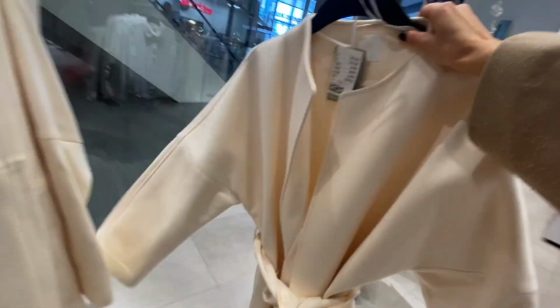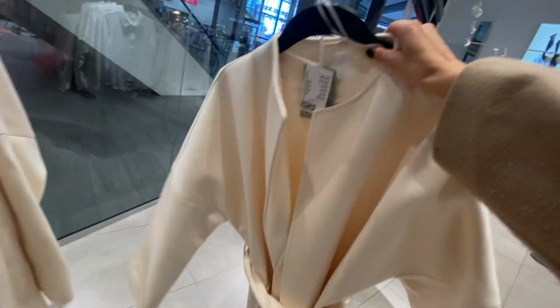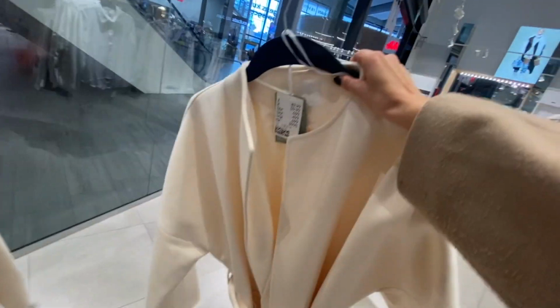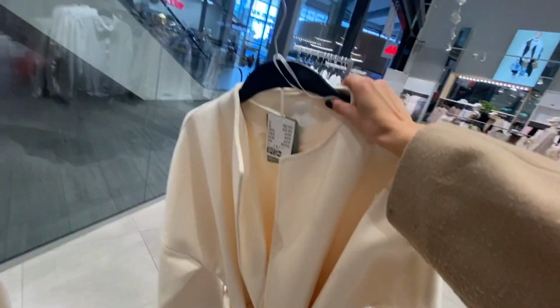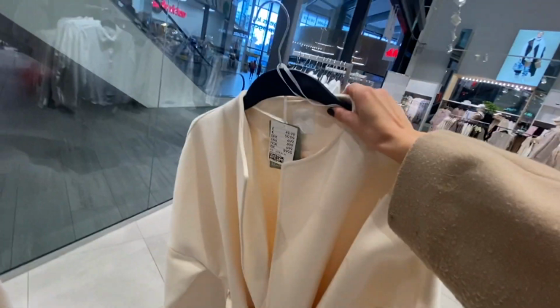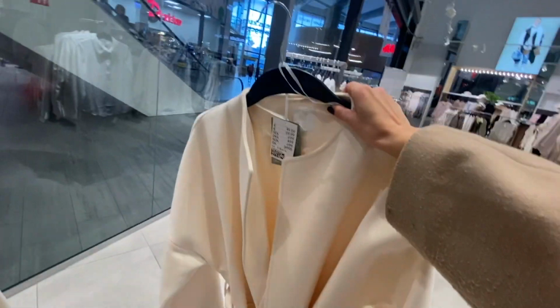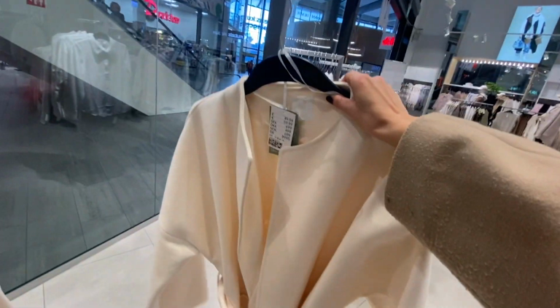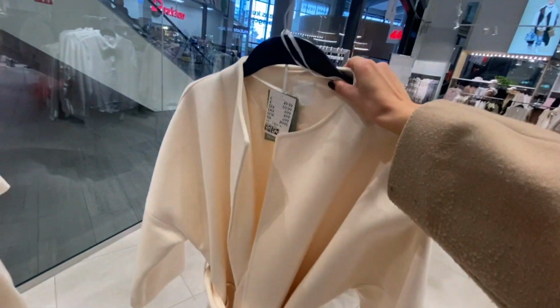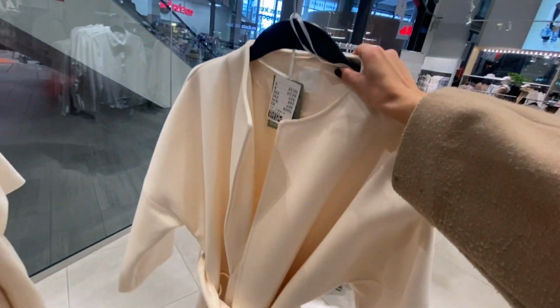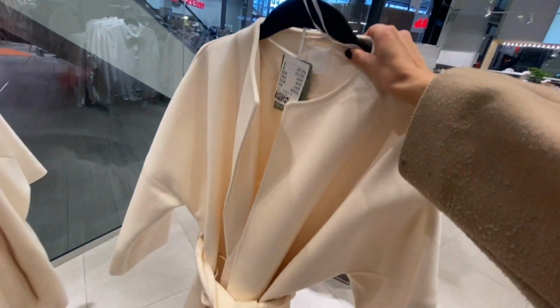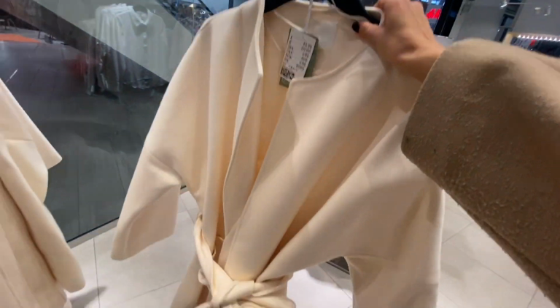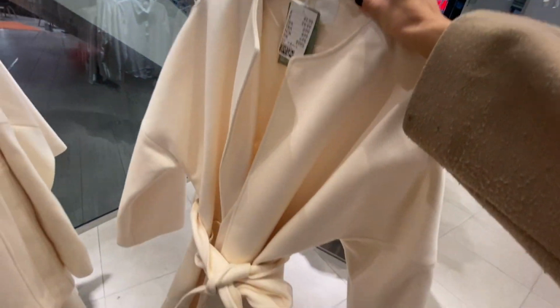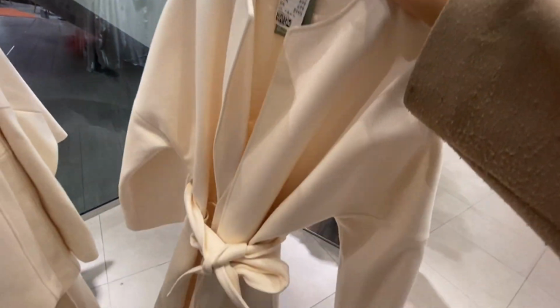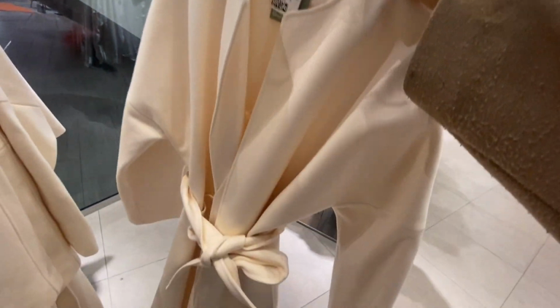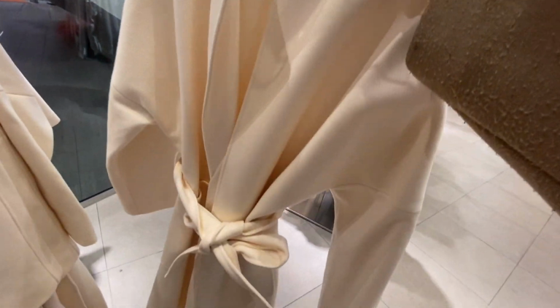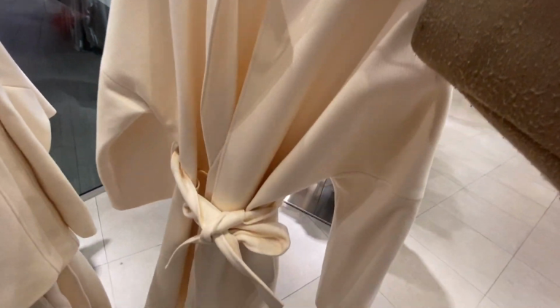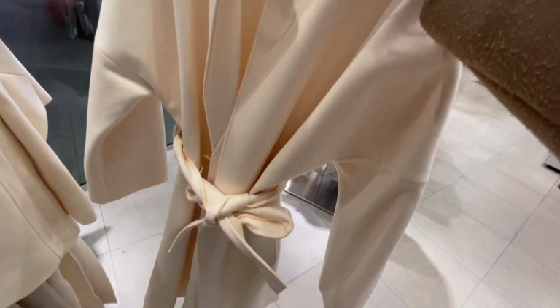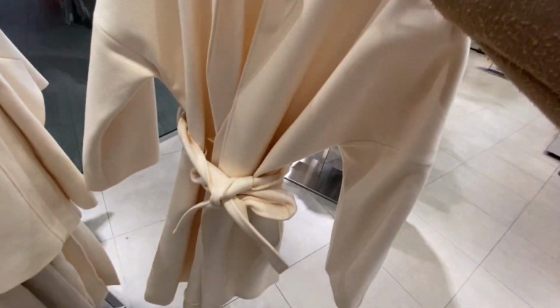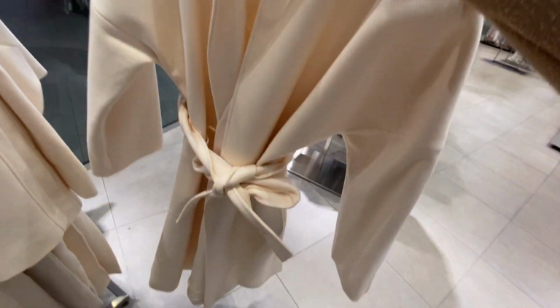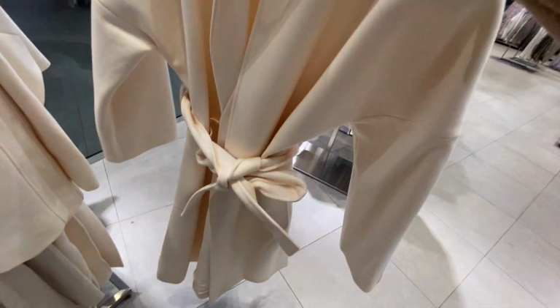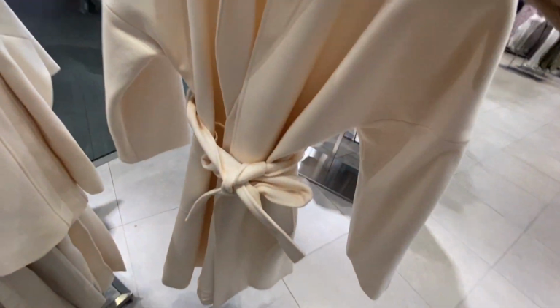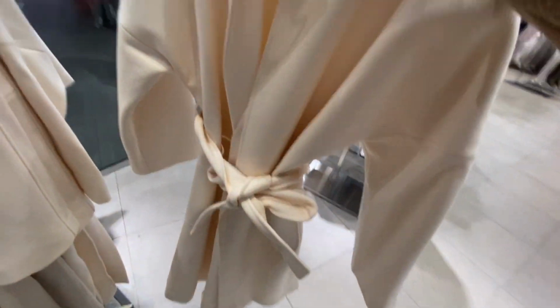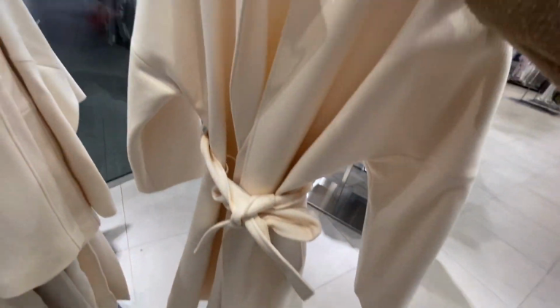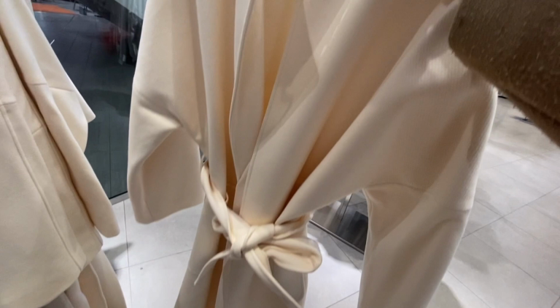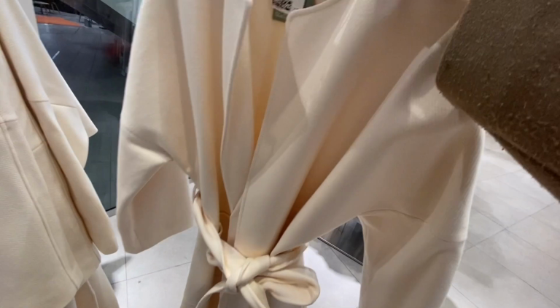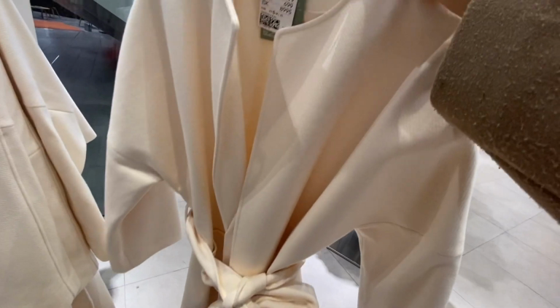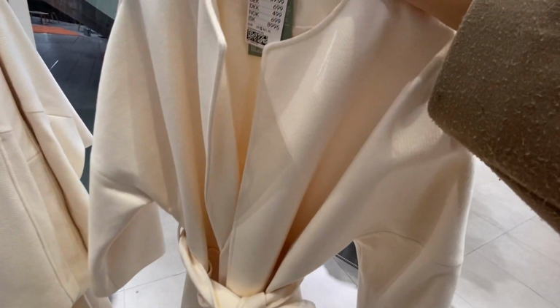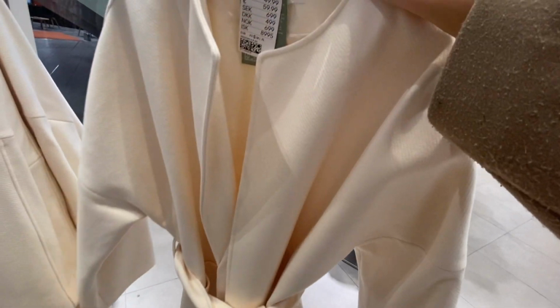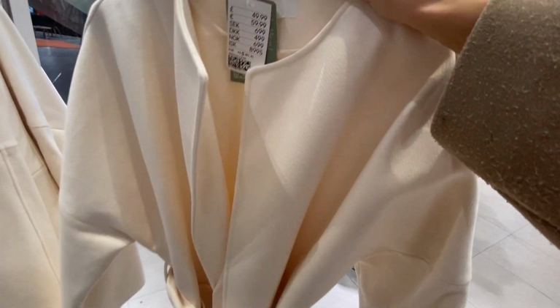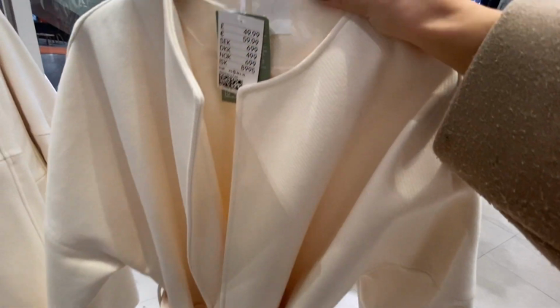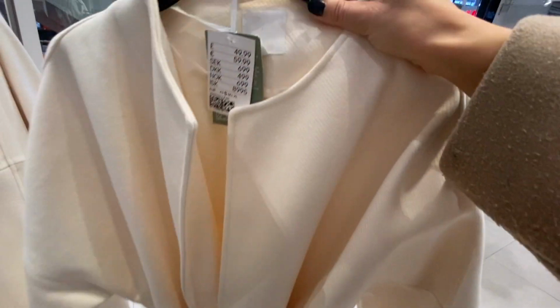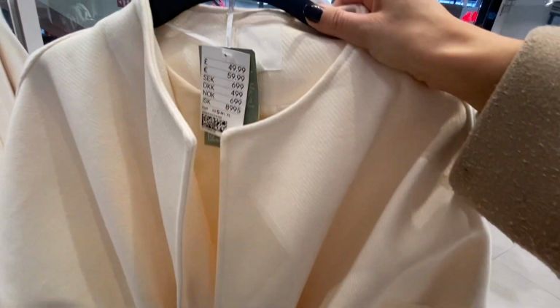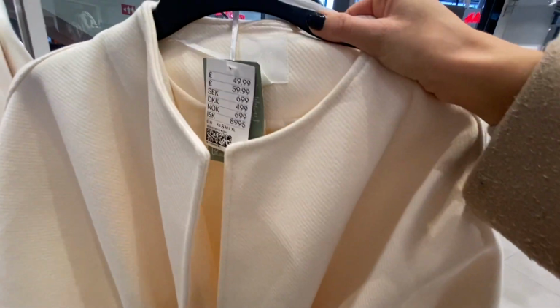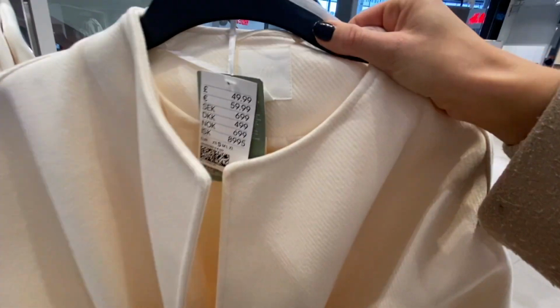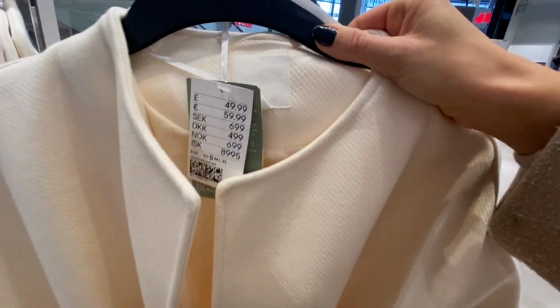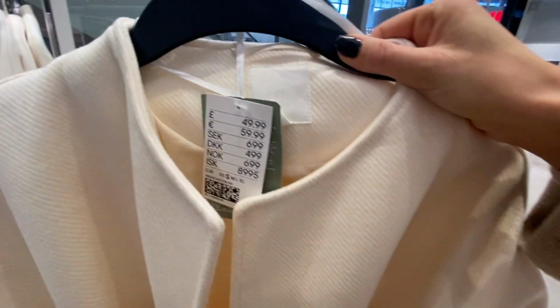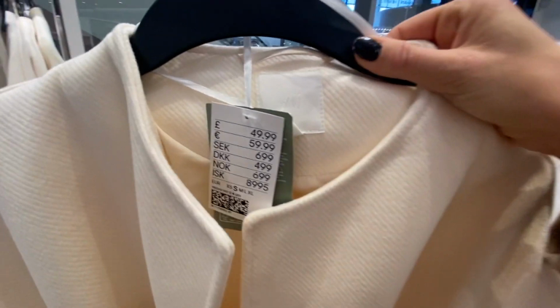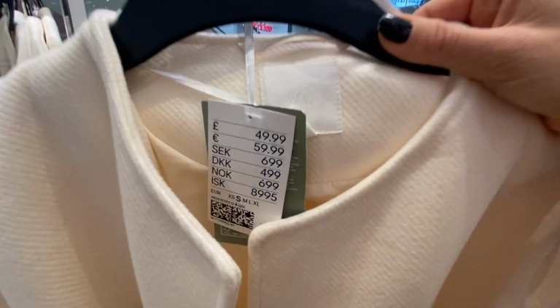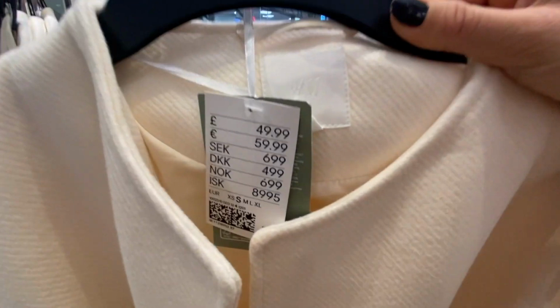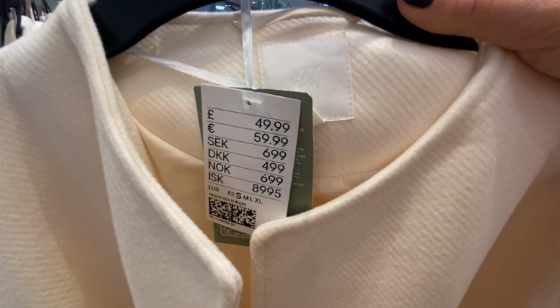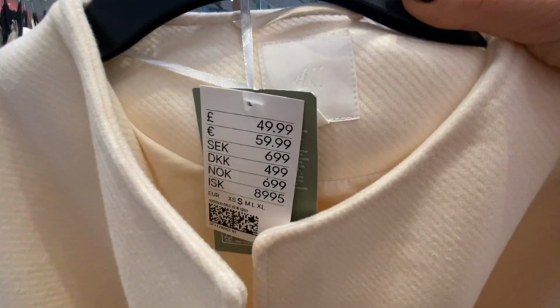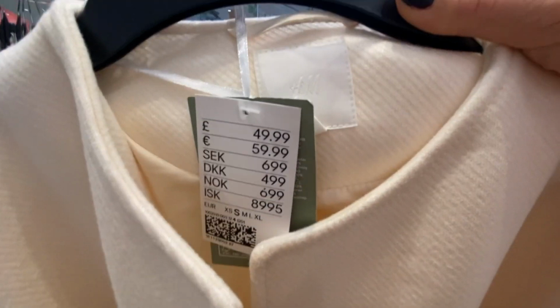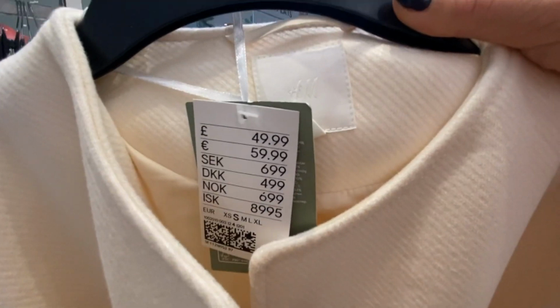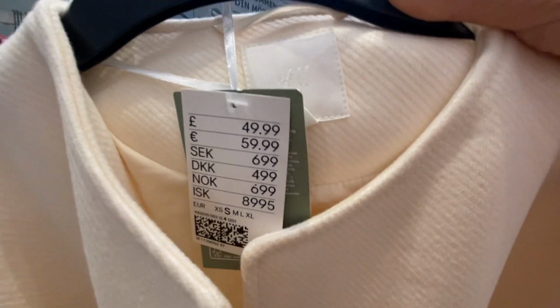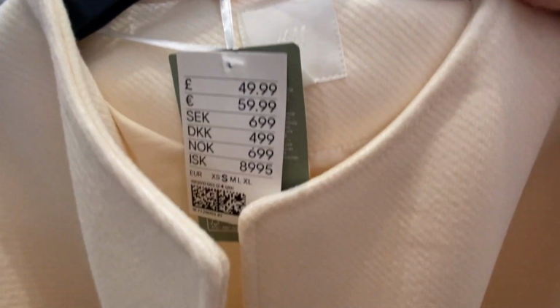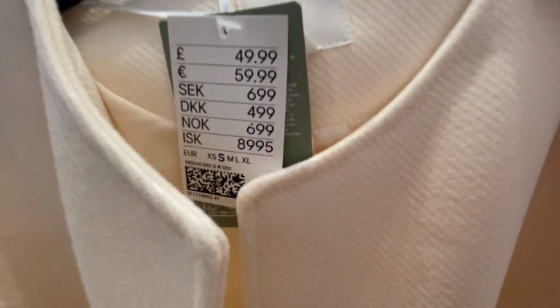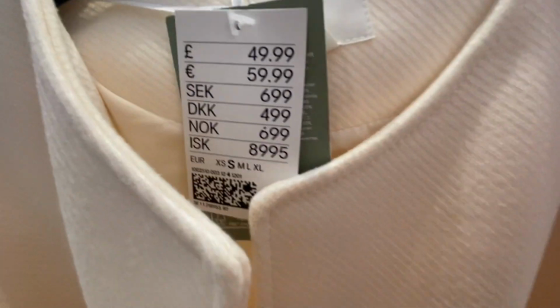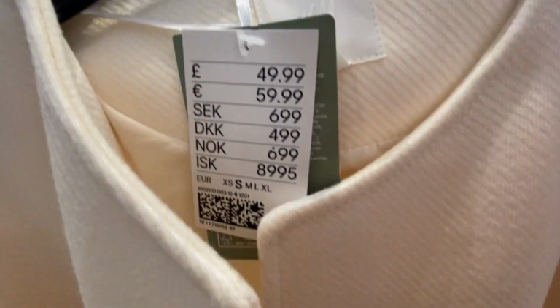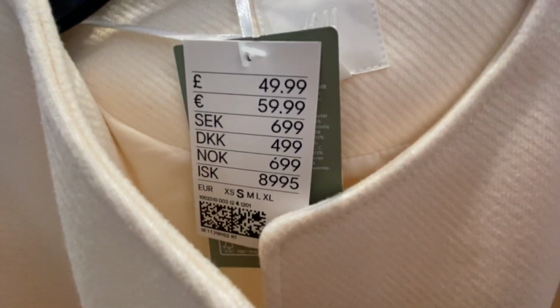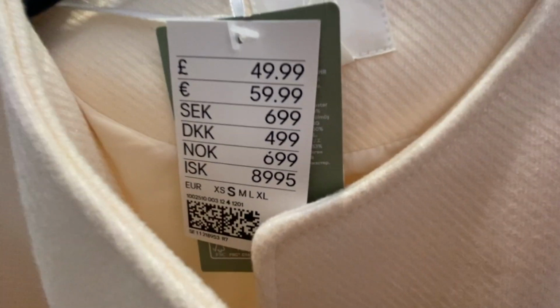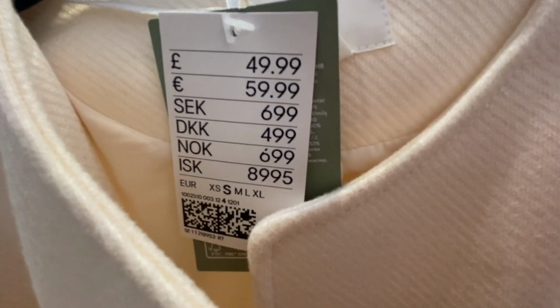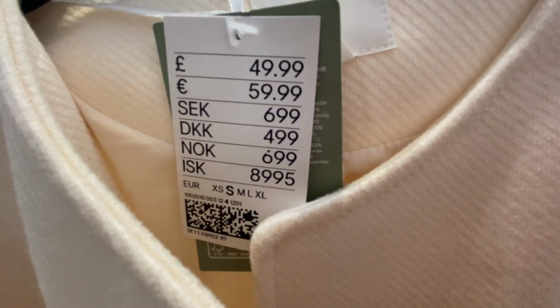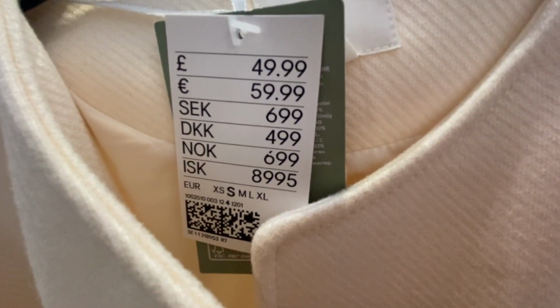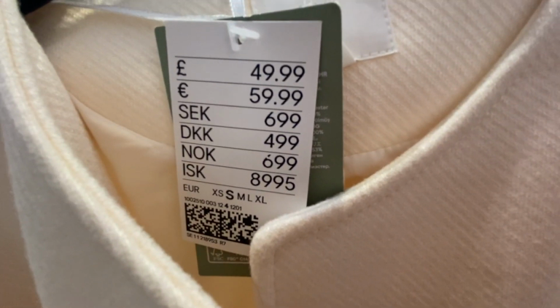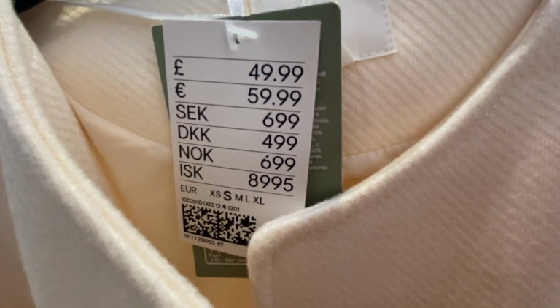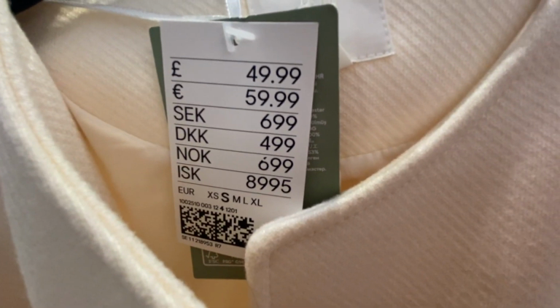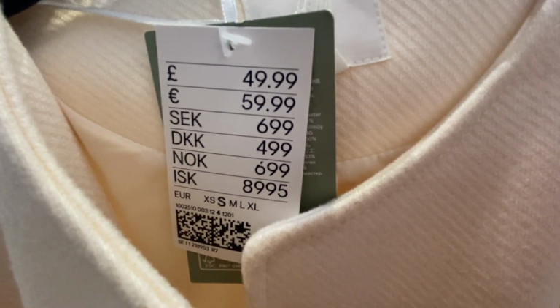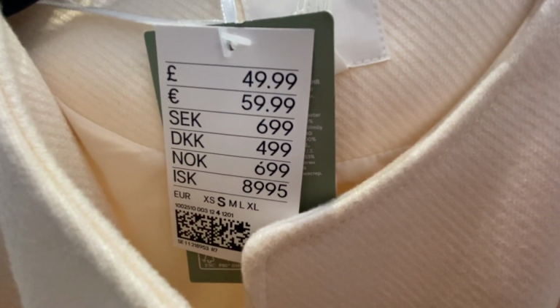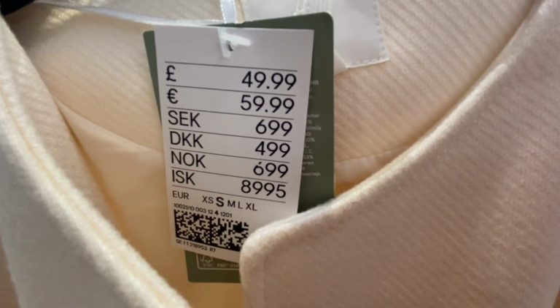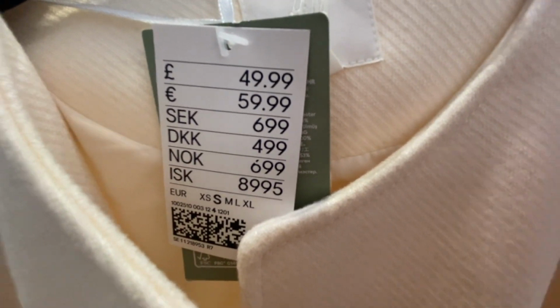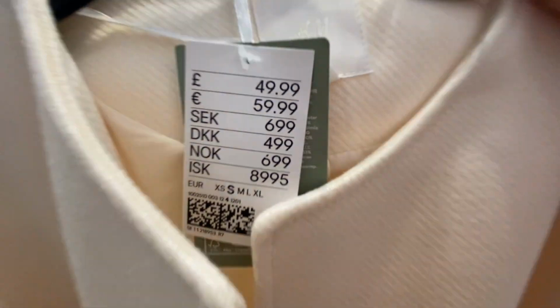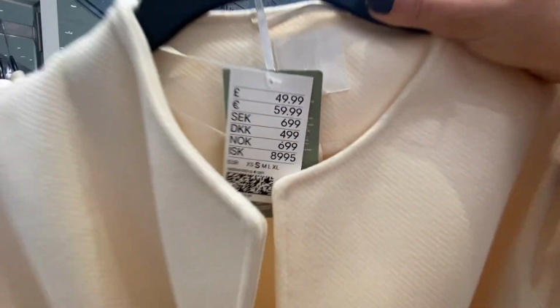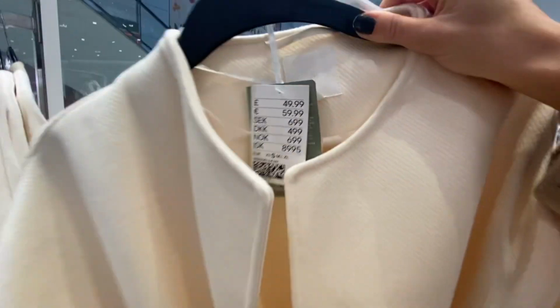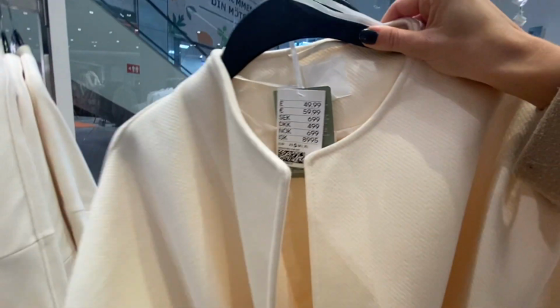I adore this white coat so, so much. I think it's so elegant and classy, and I love that warm white creamy colour.